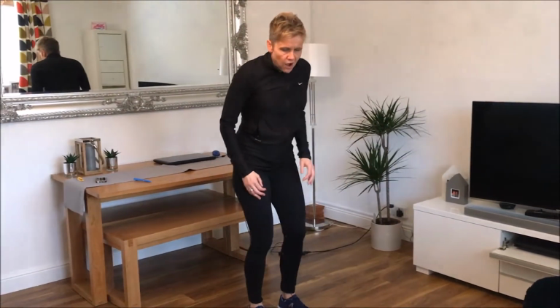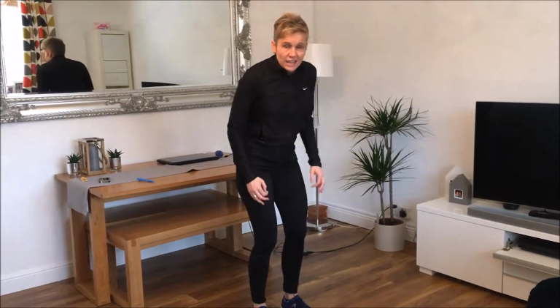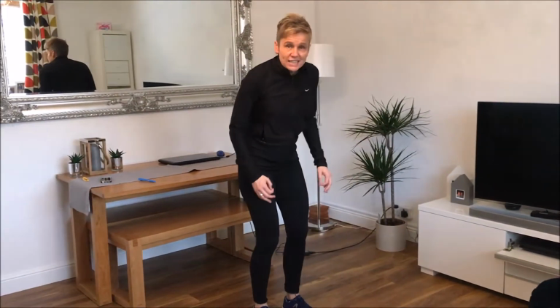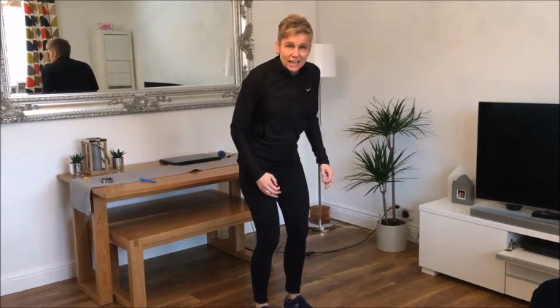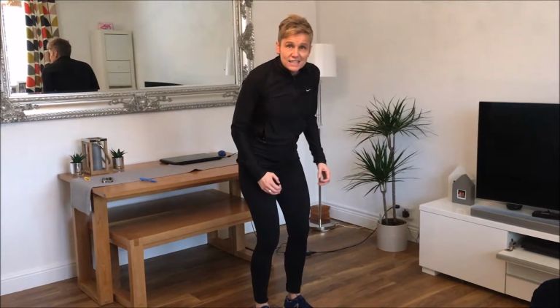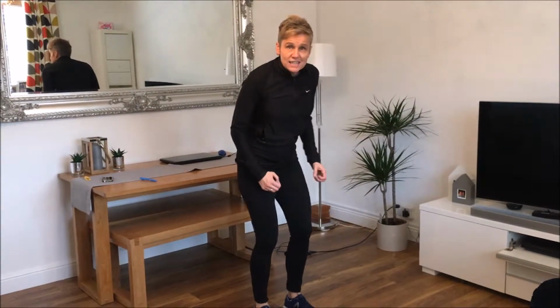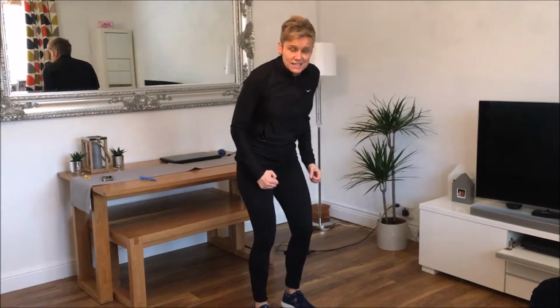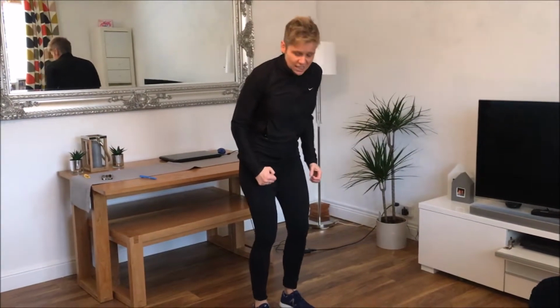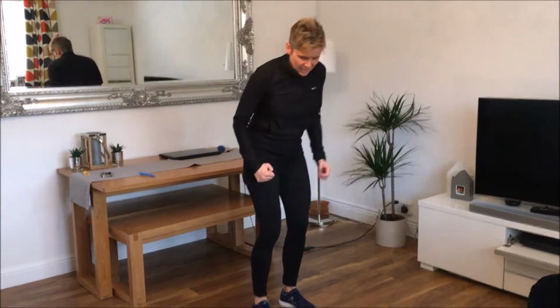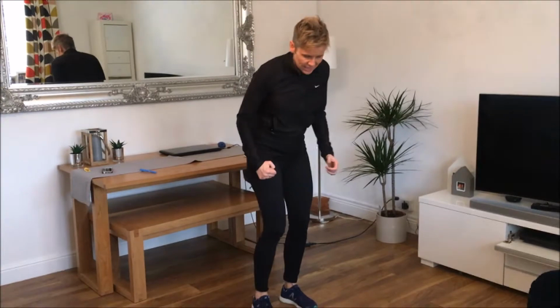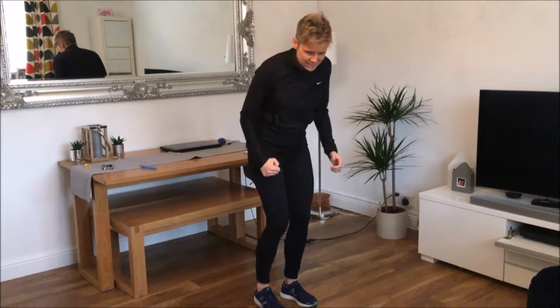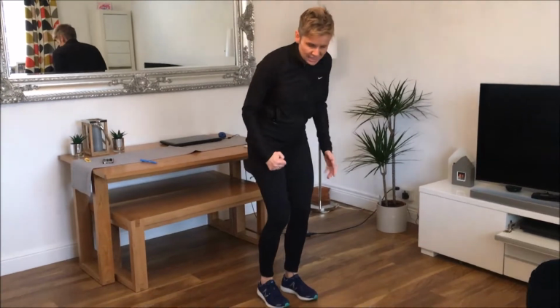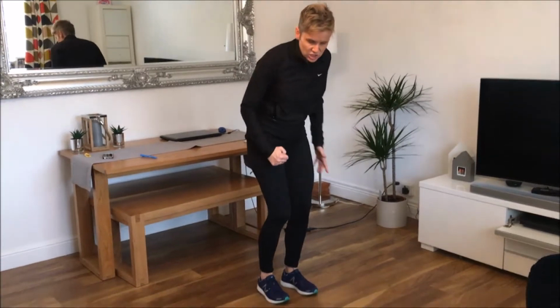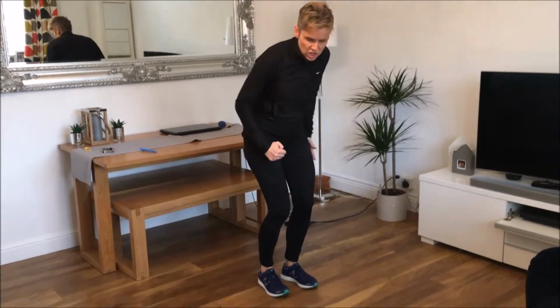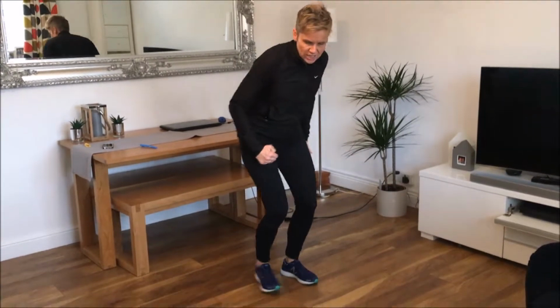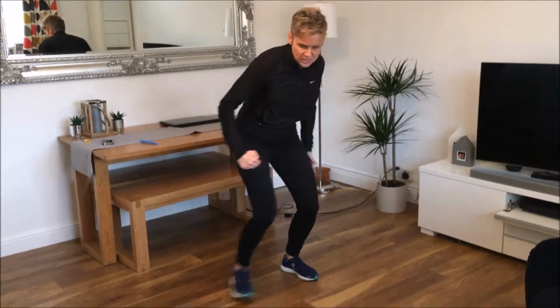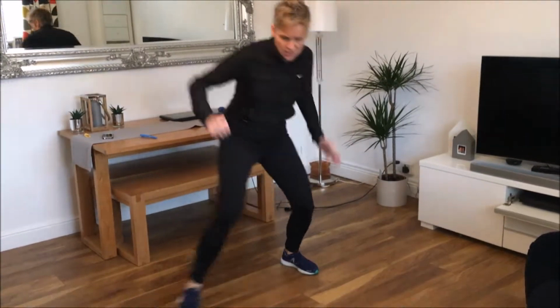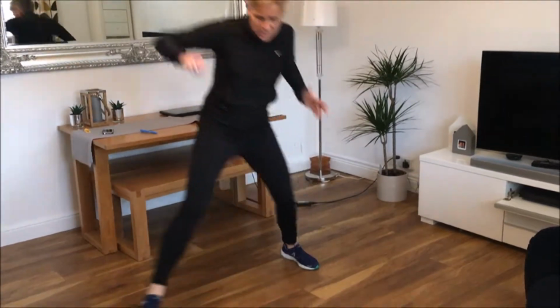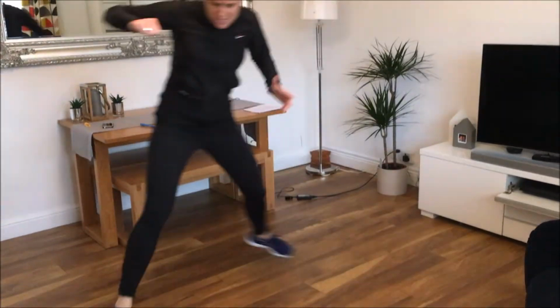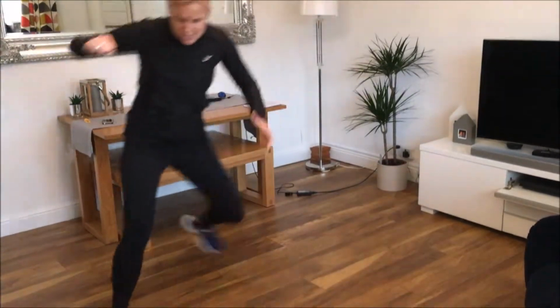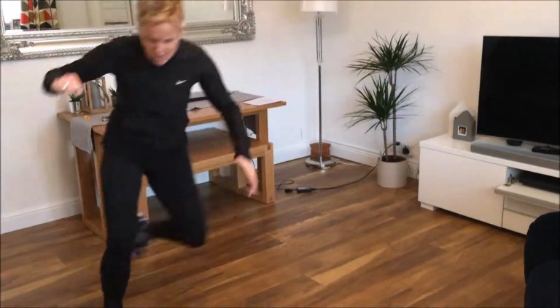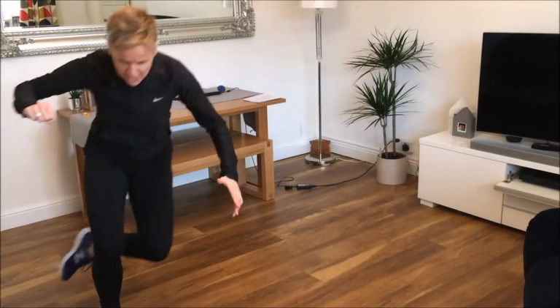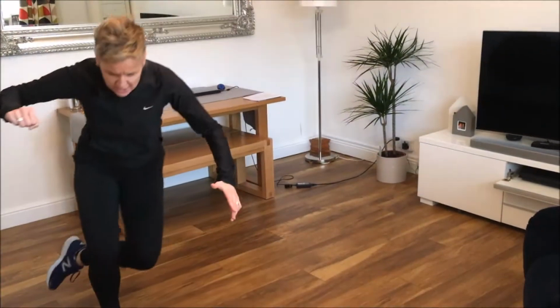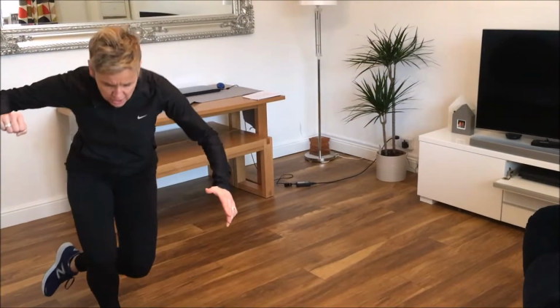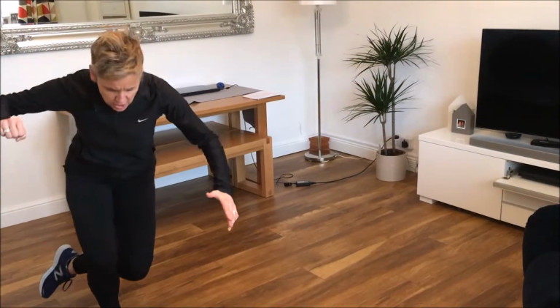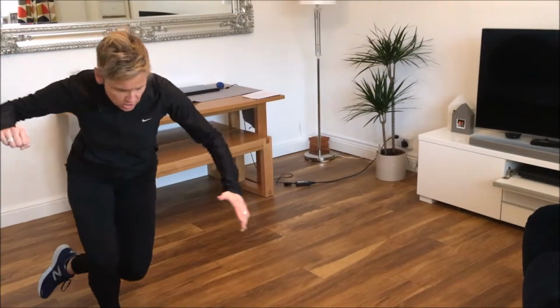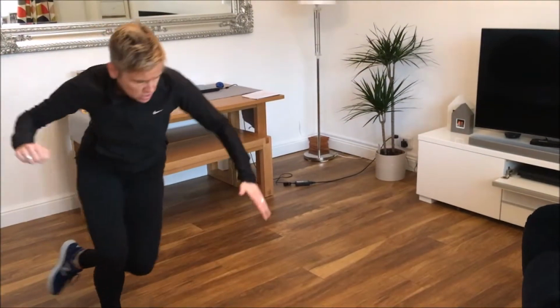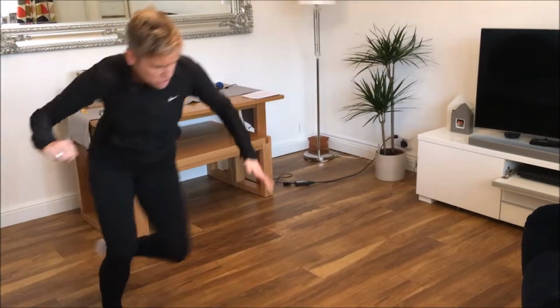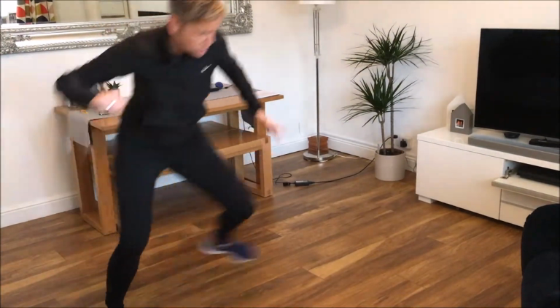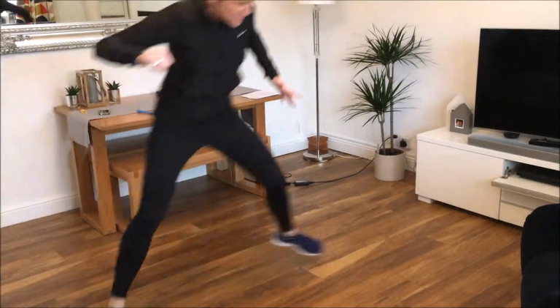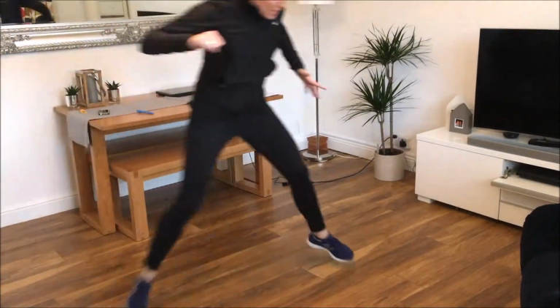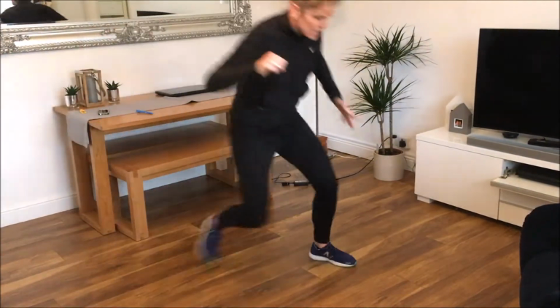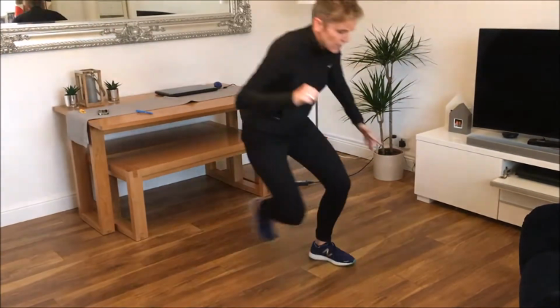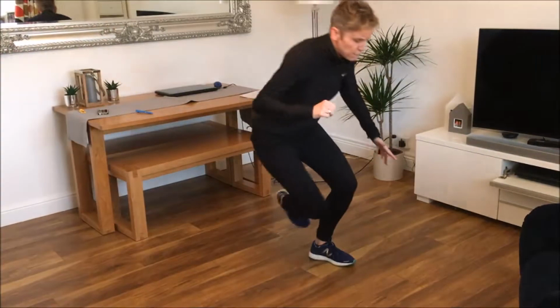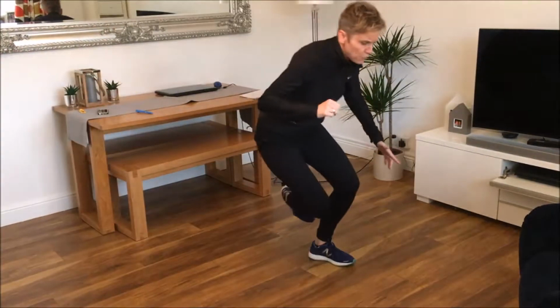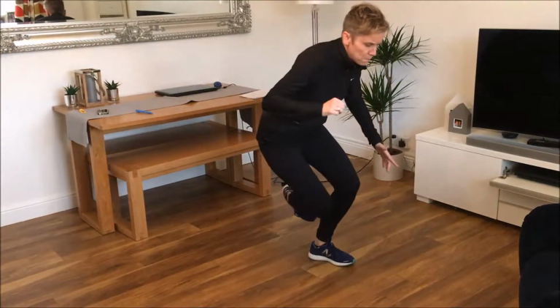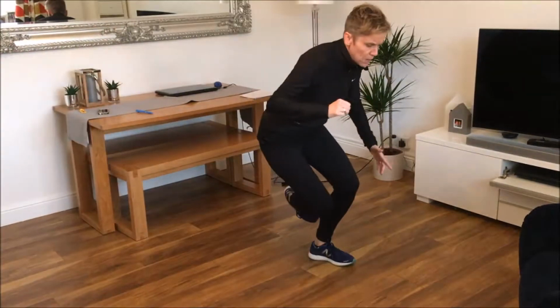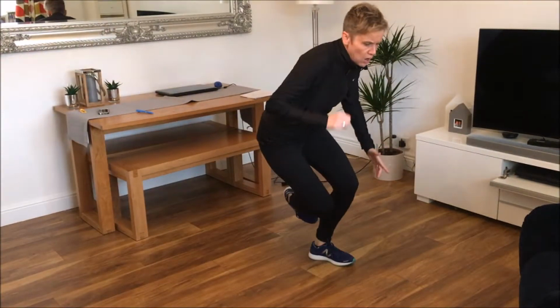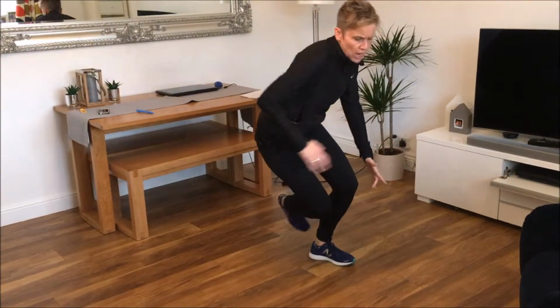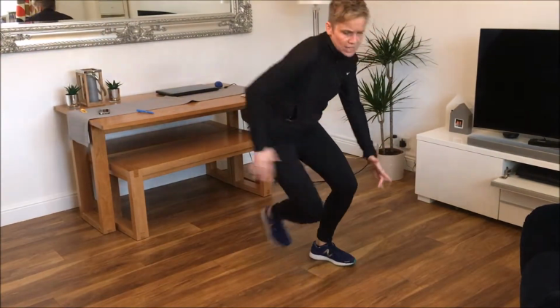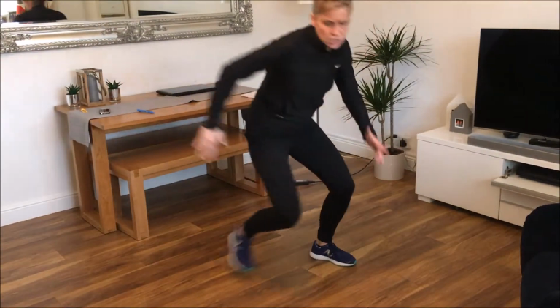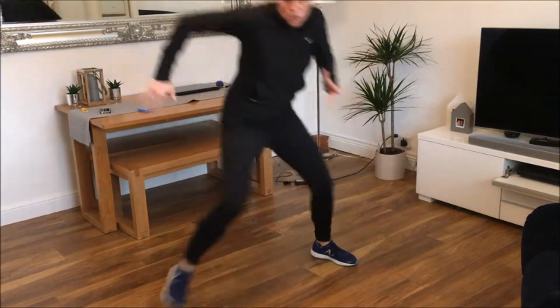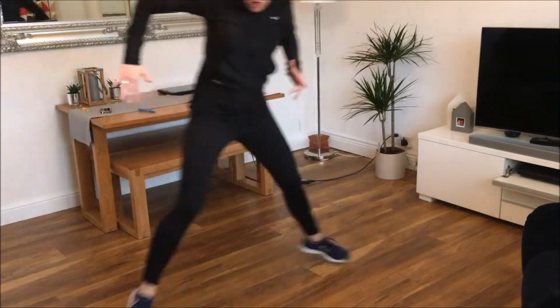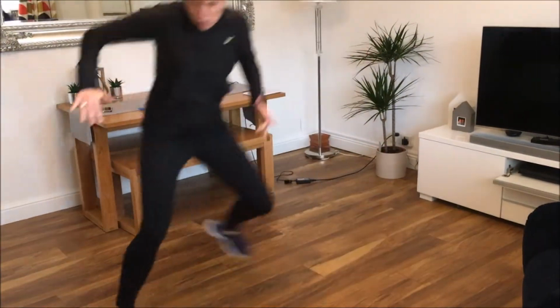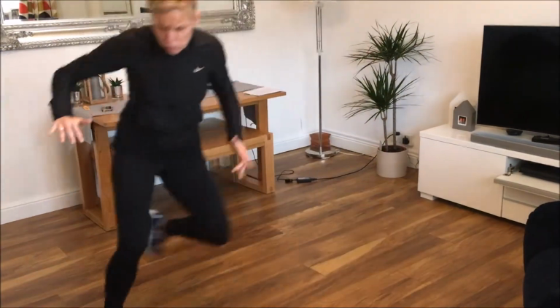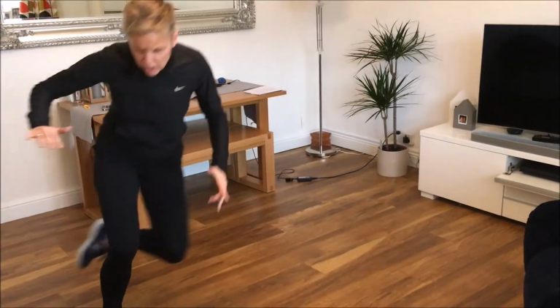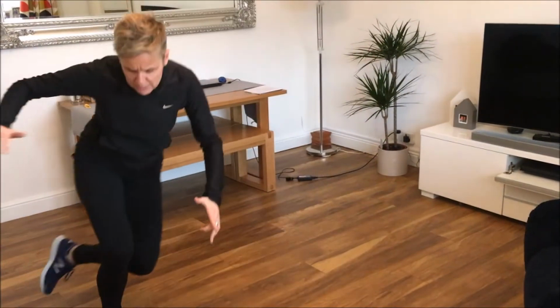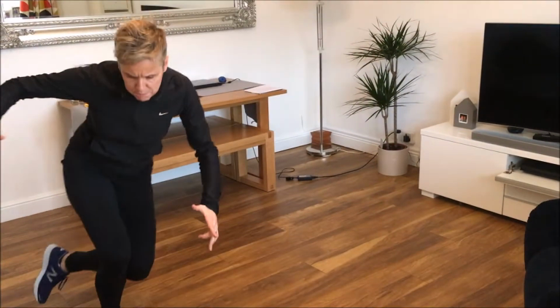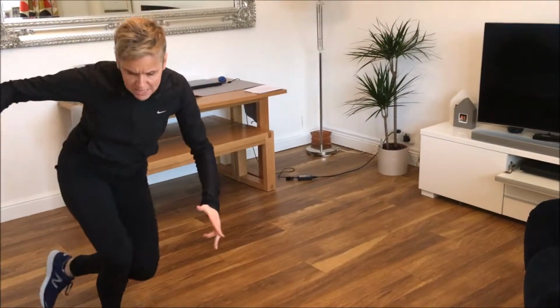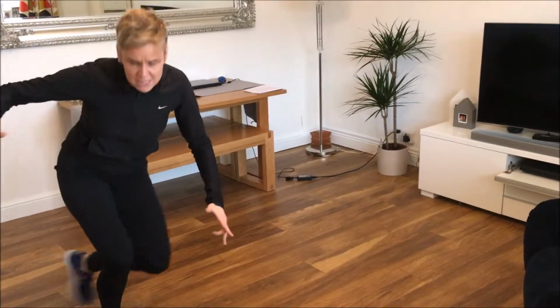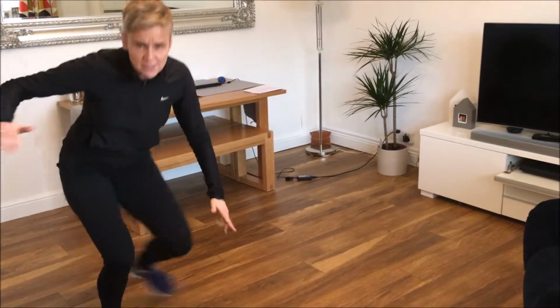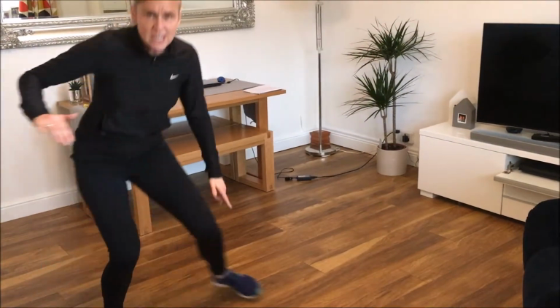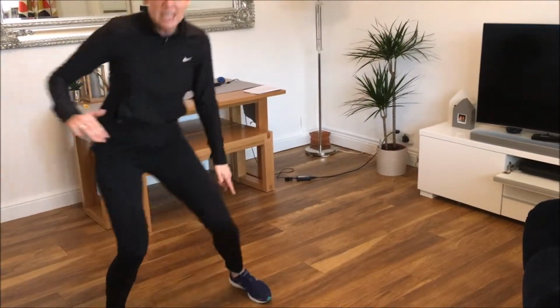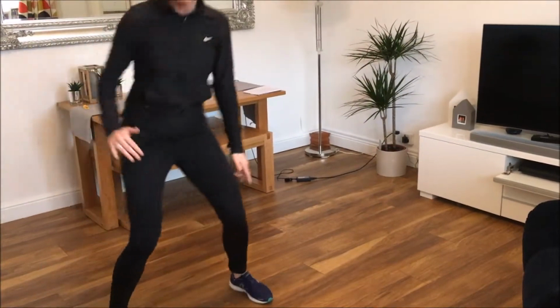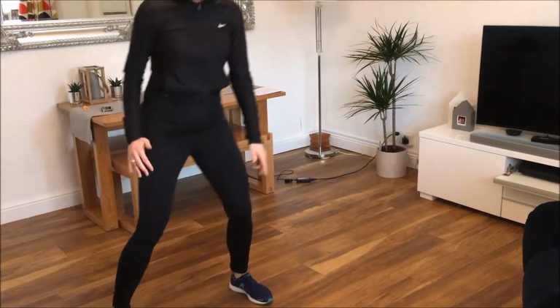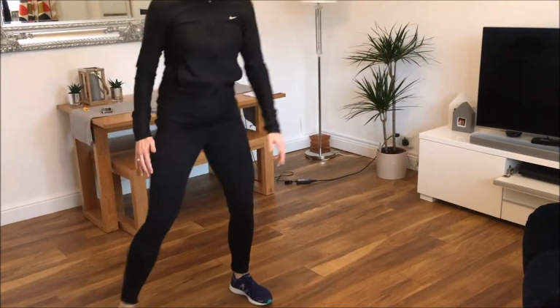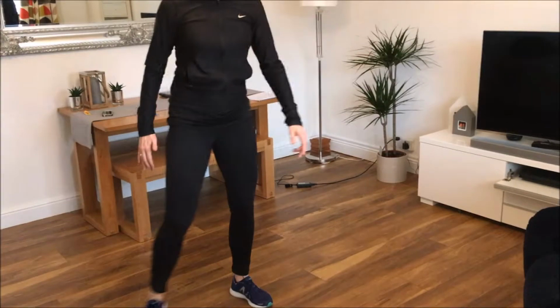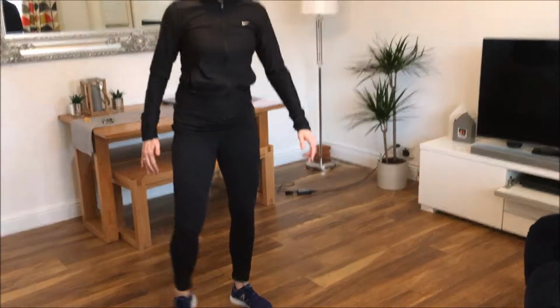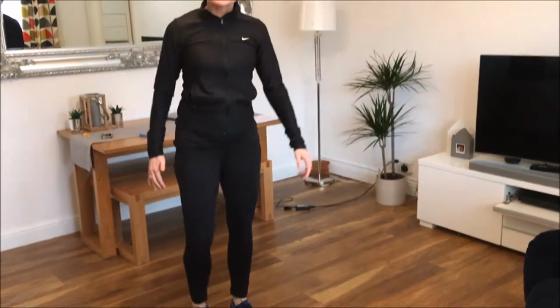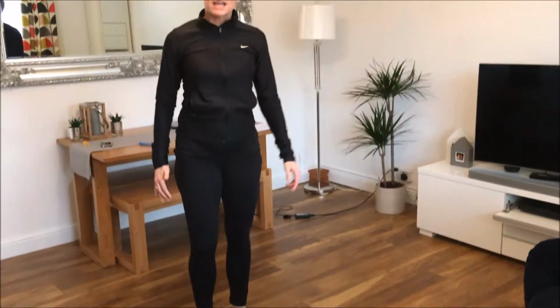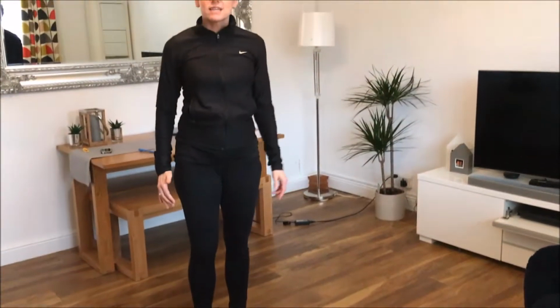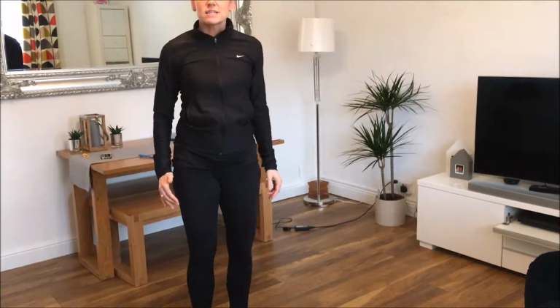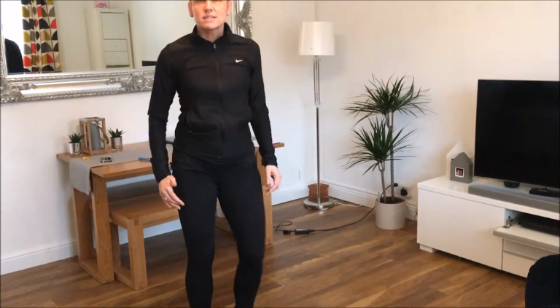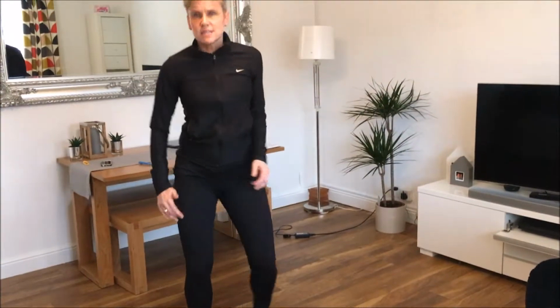Ice skaters — it's literally side to side, so taking that foot behind, really bending the knees for your ice skaters.